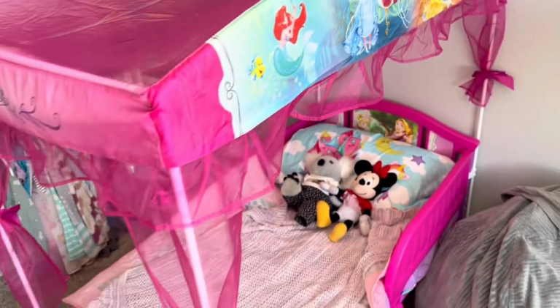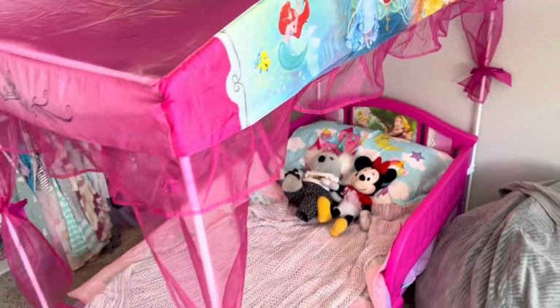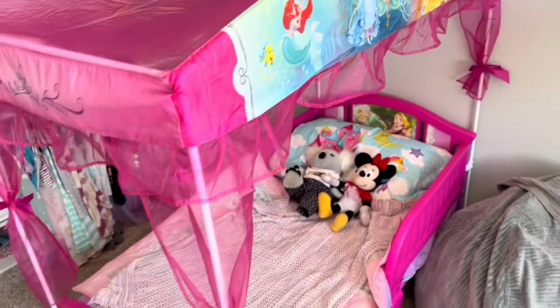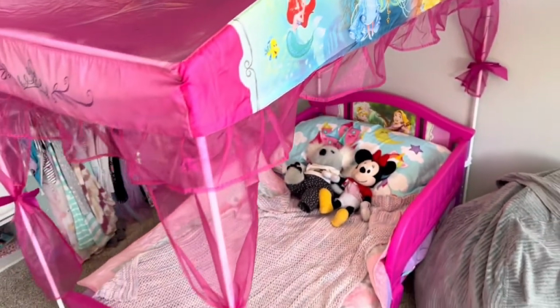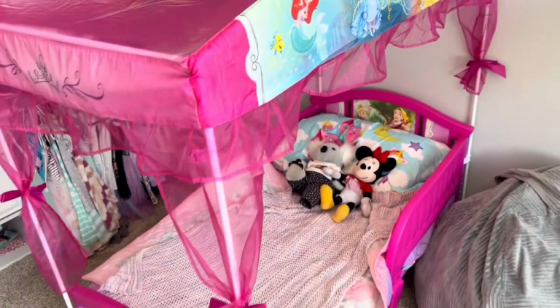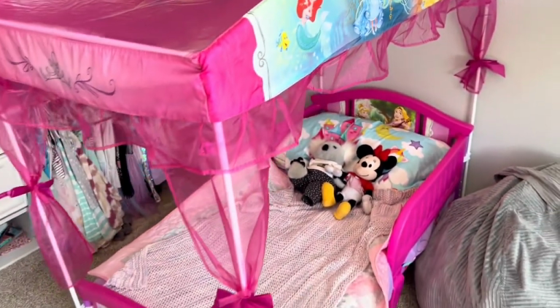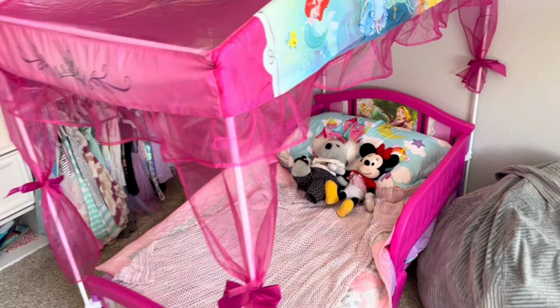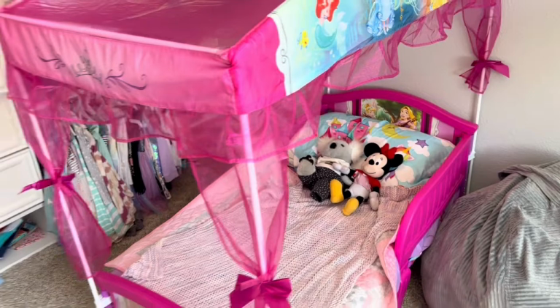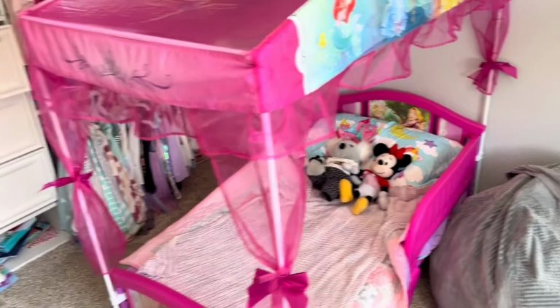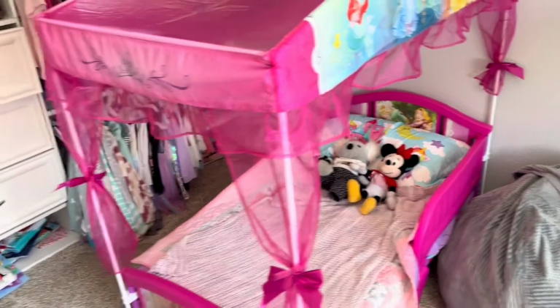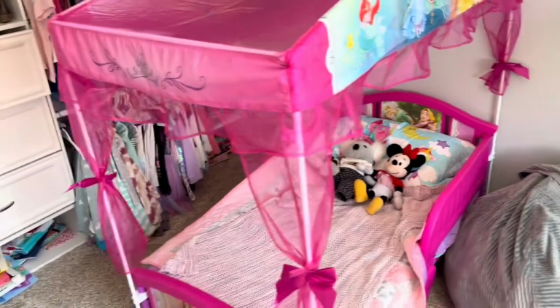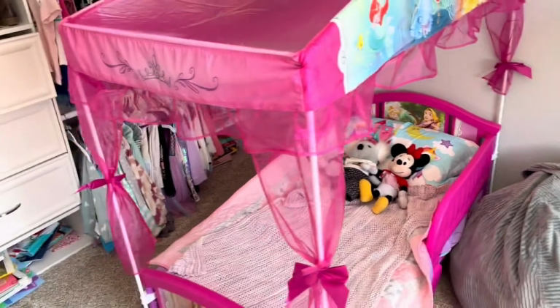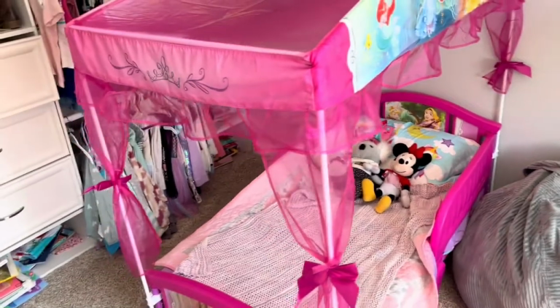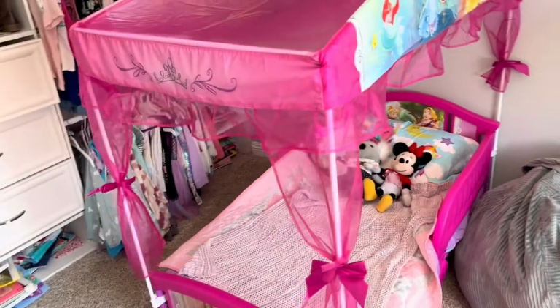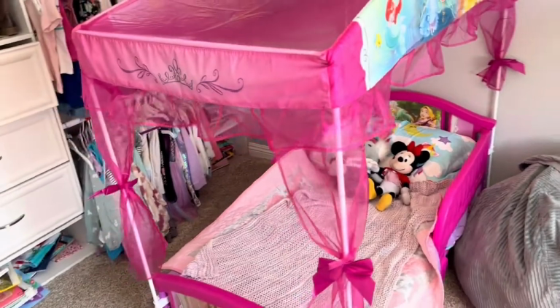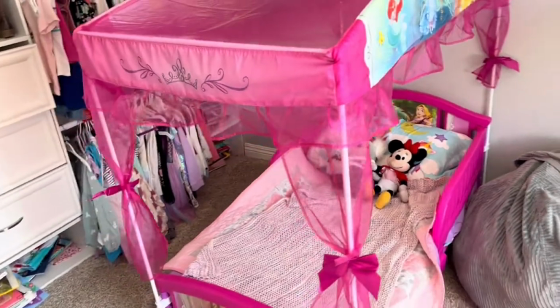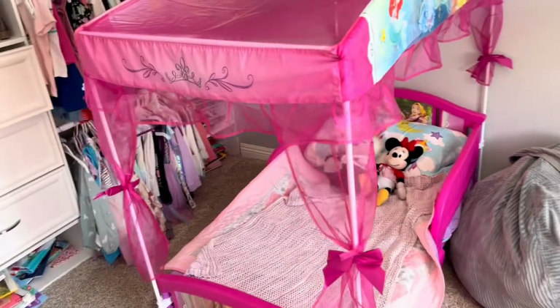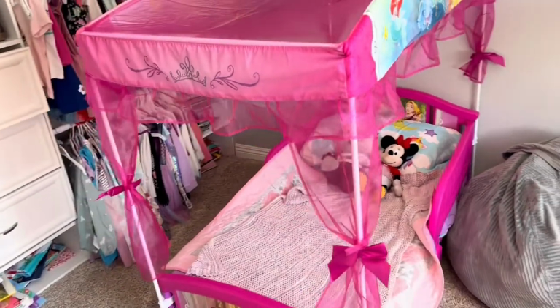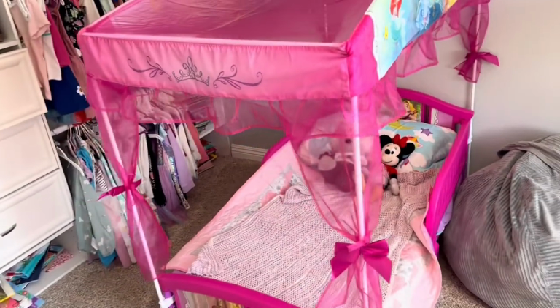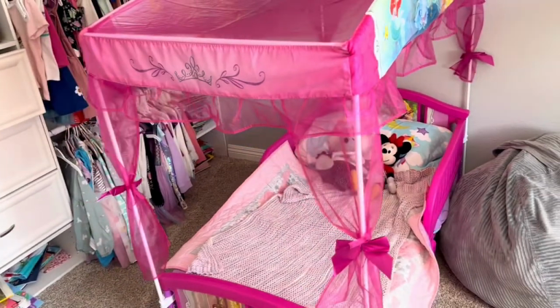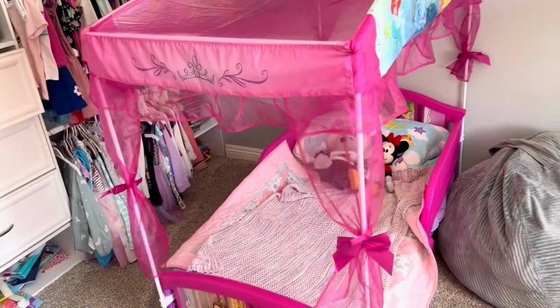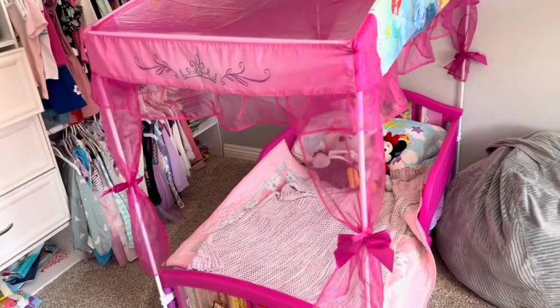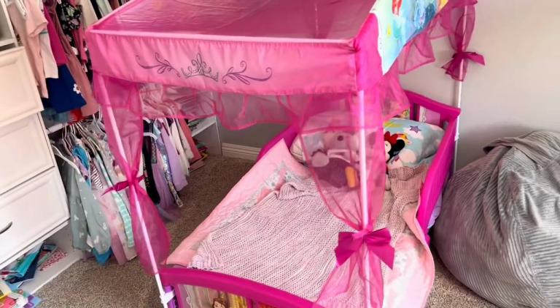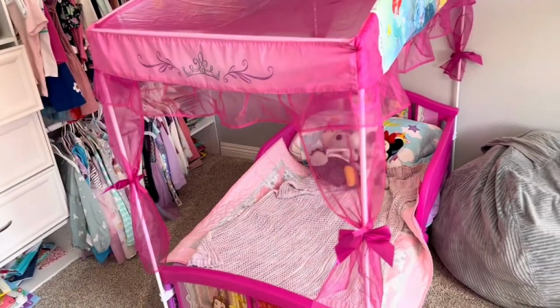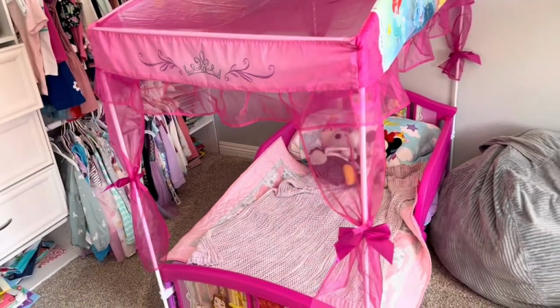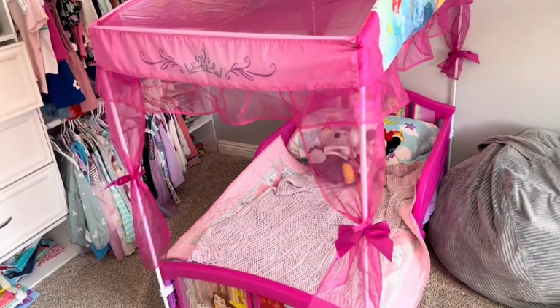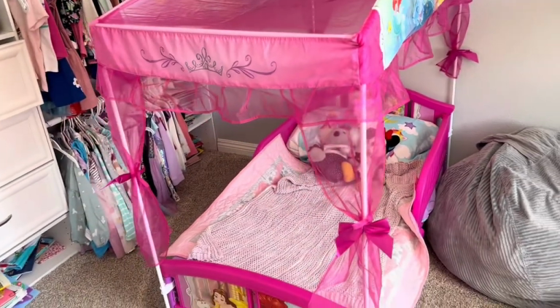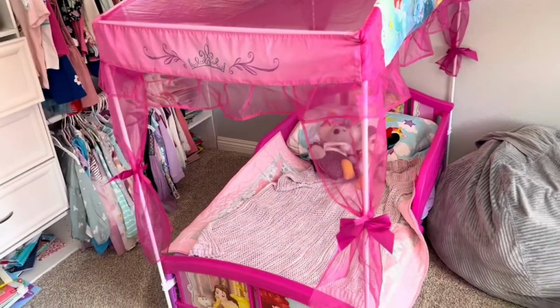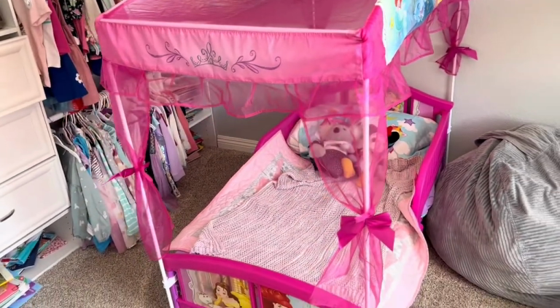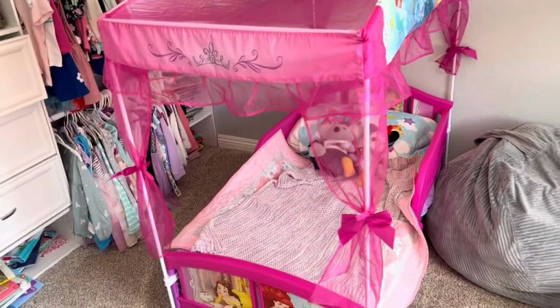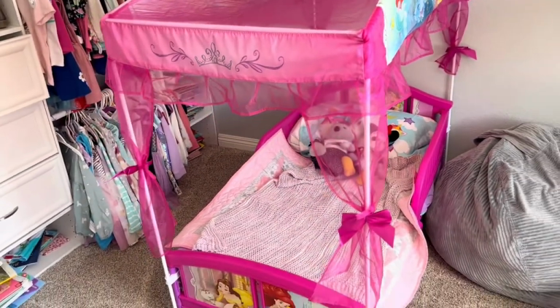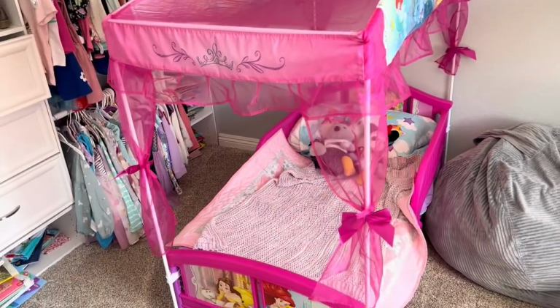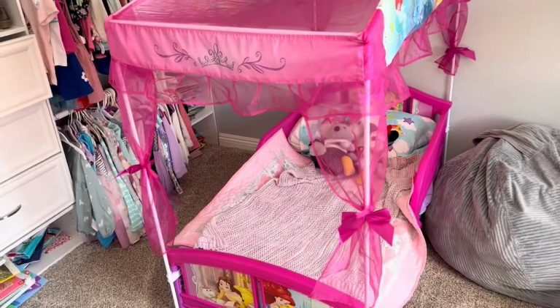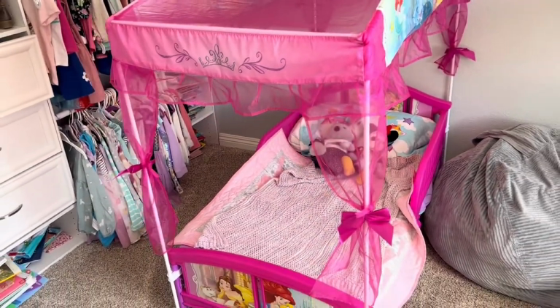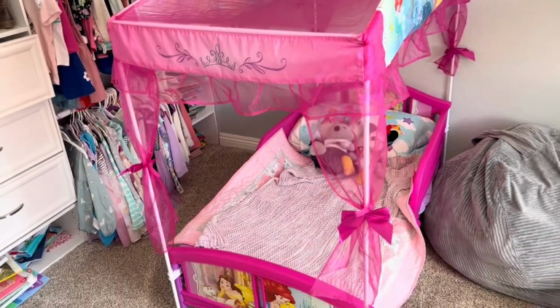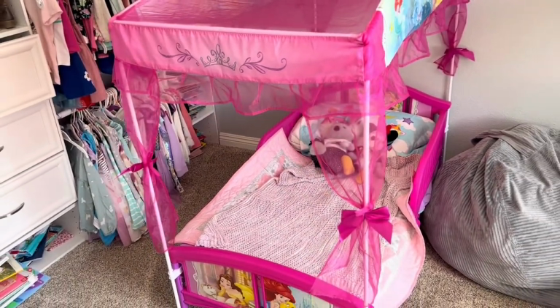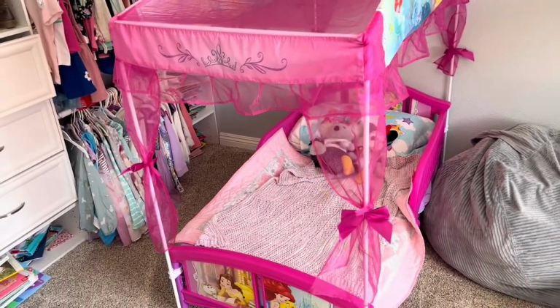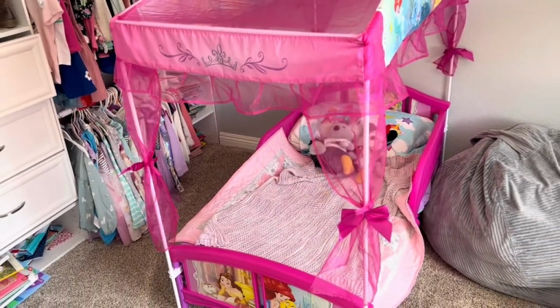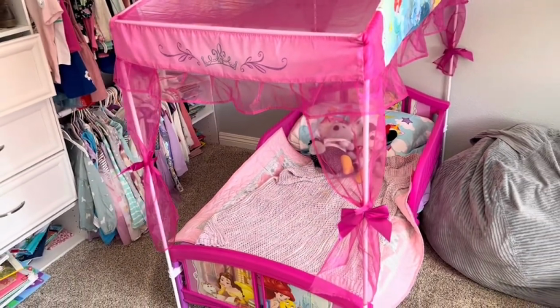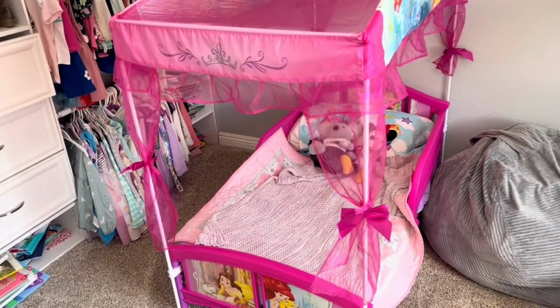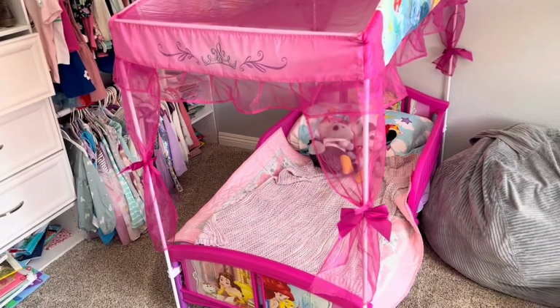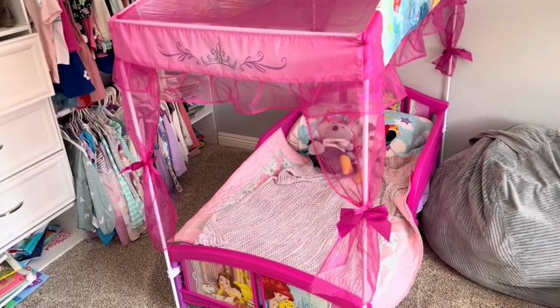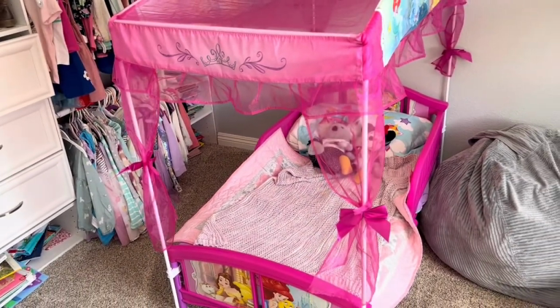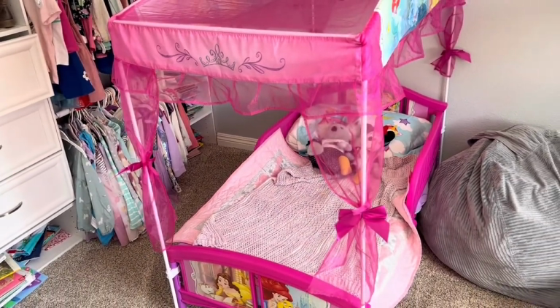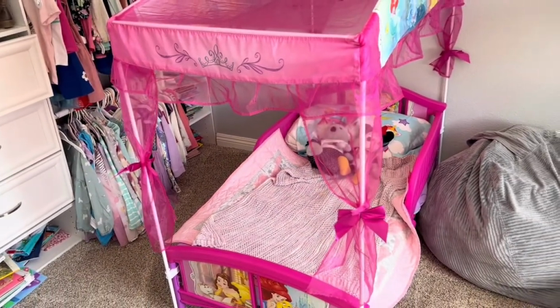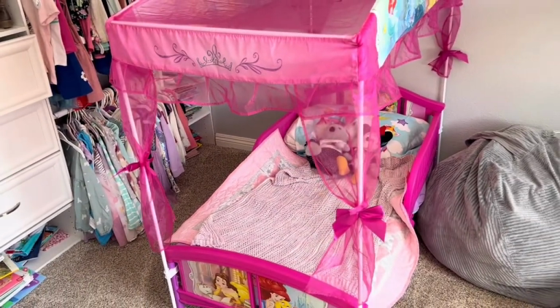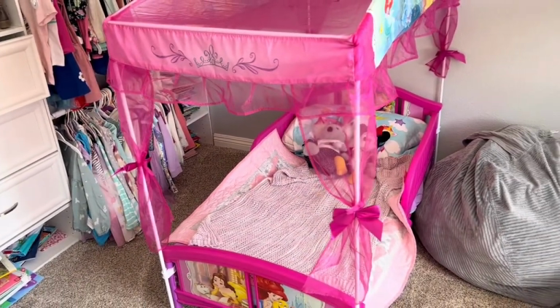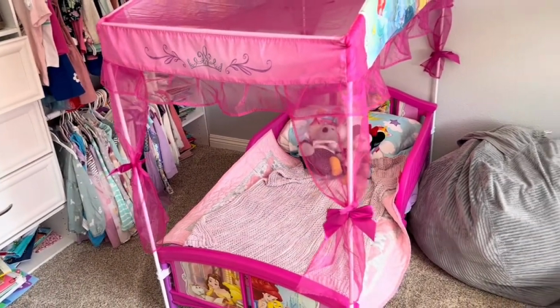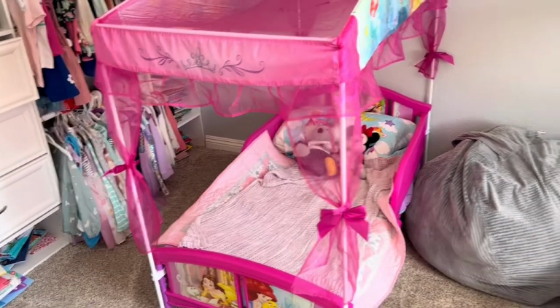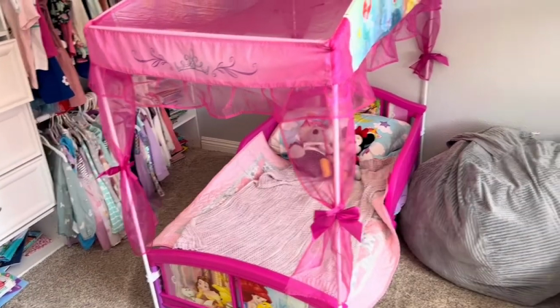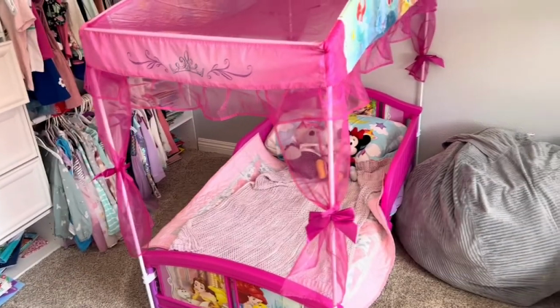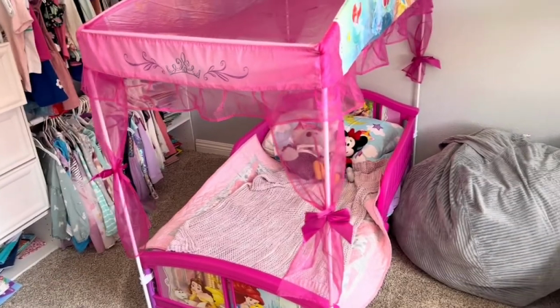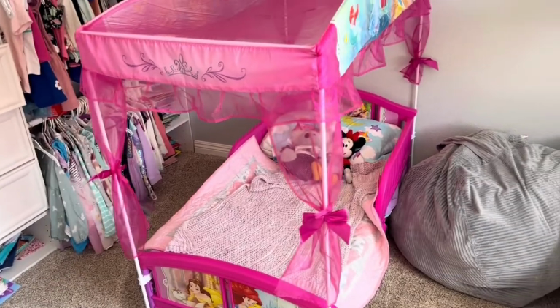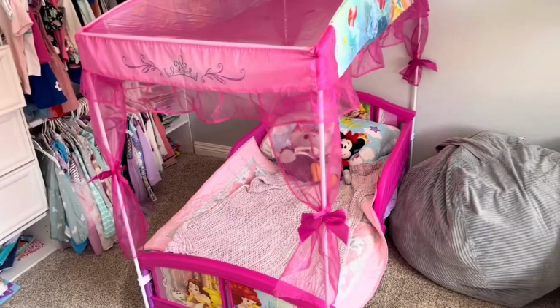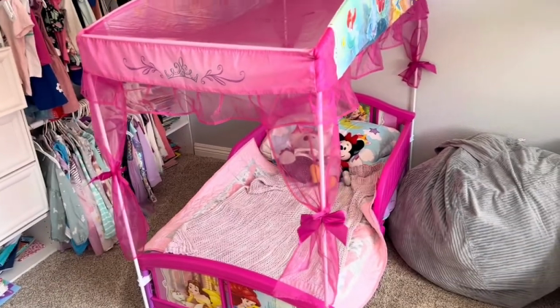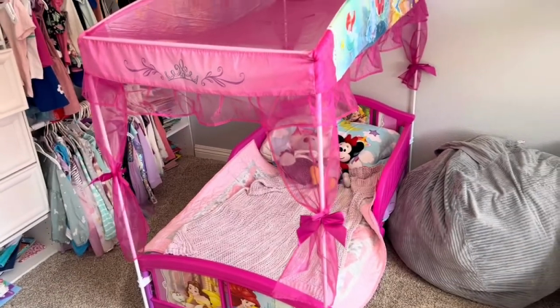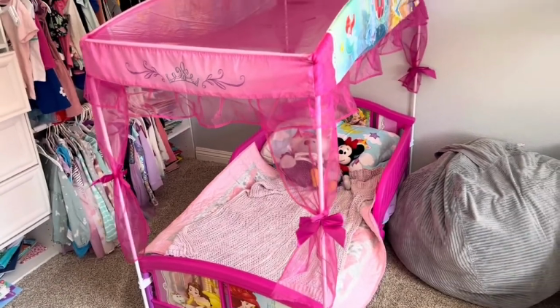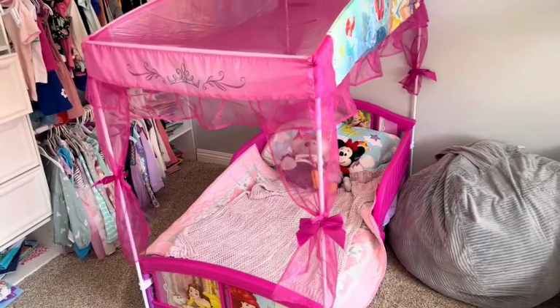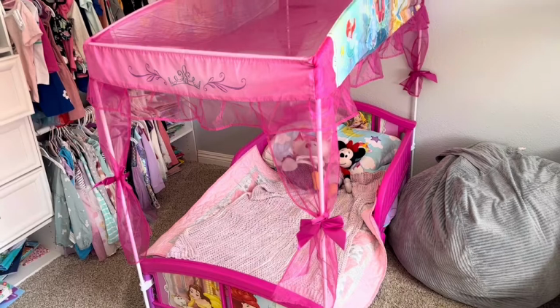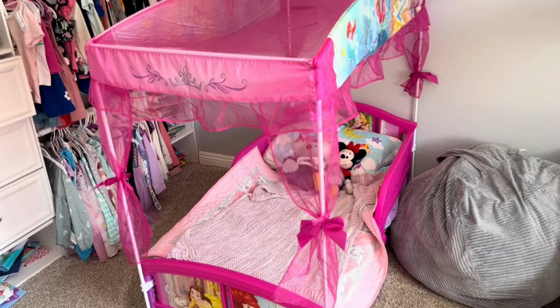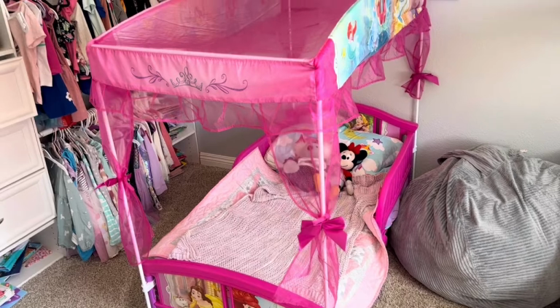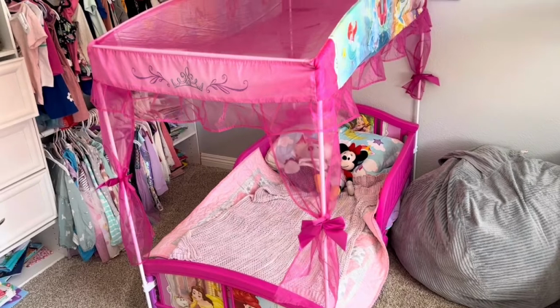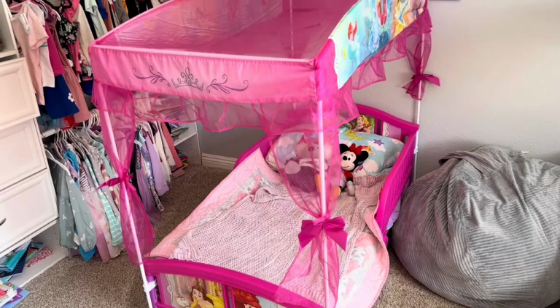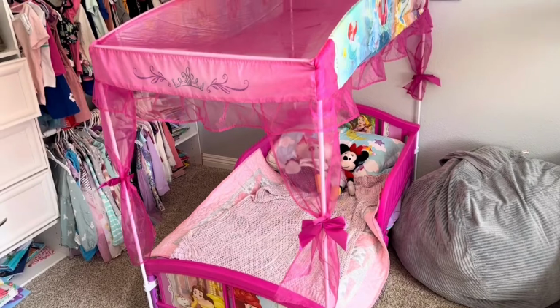It's like a perfect little big girl bed after they transition out of a crib.